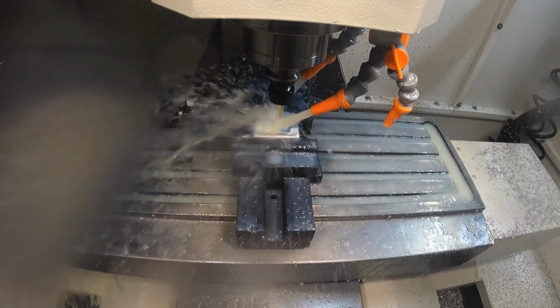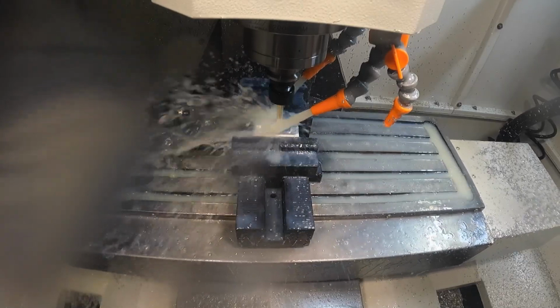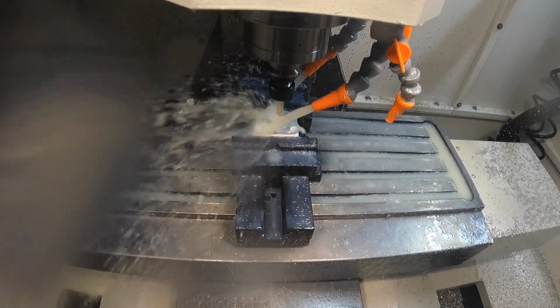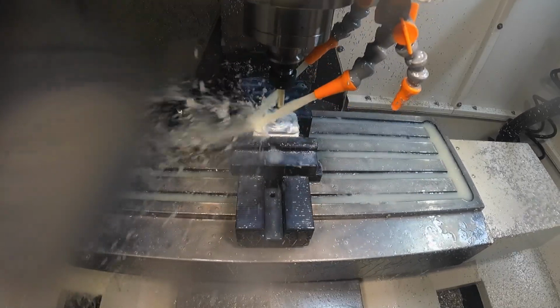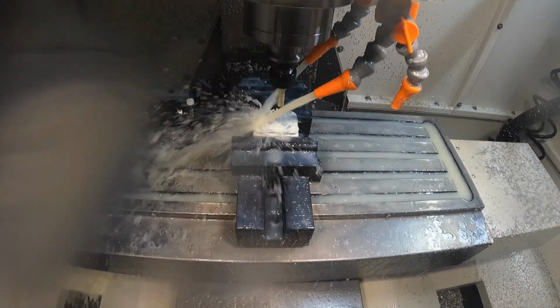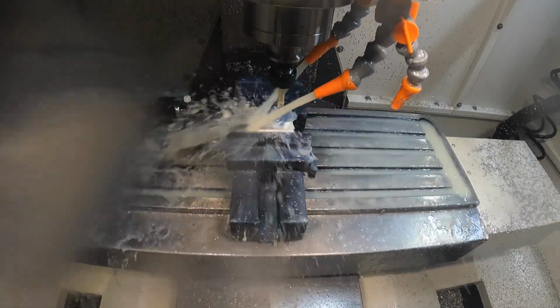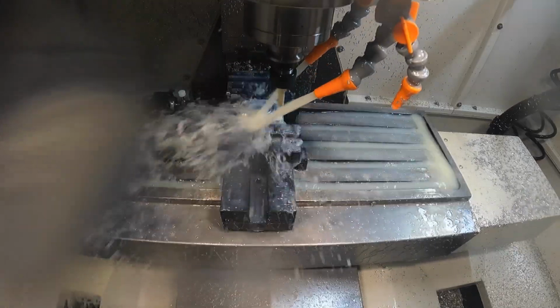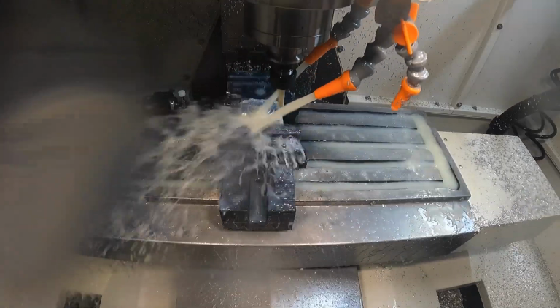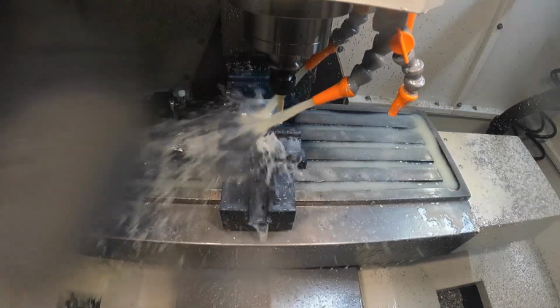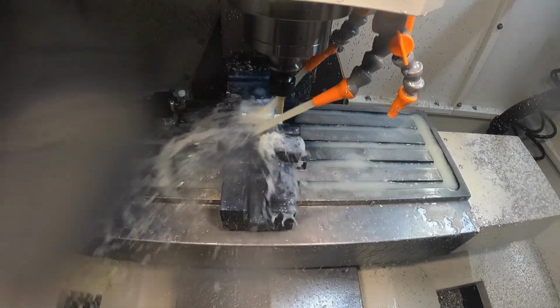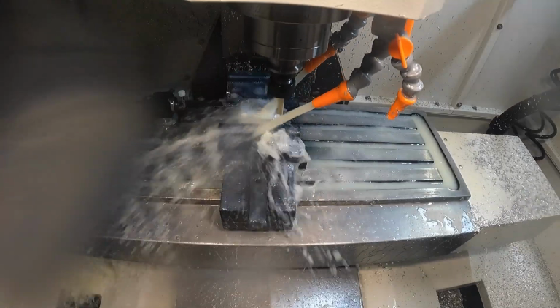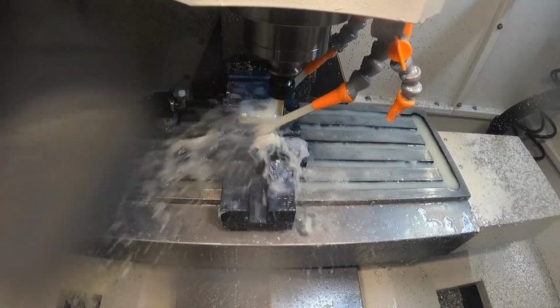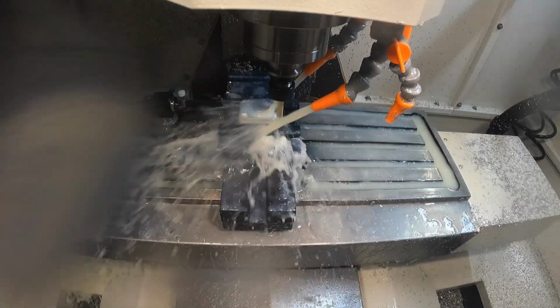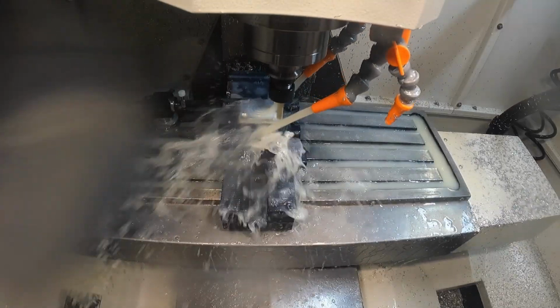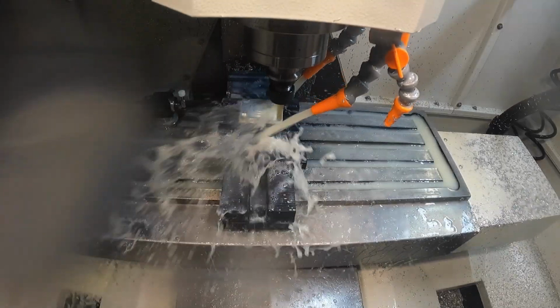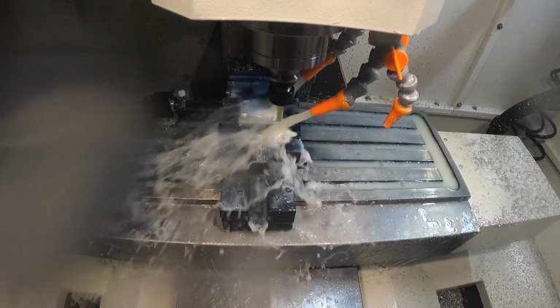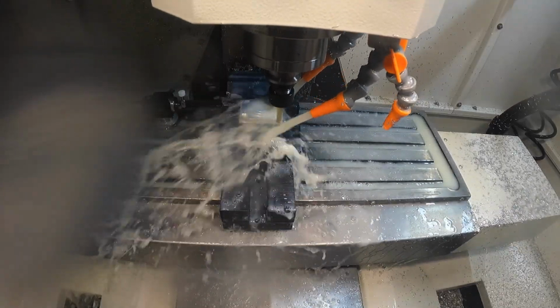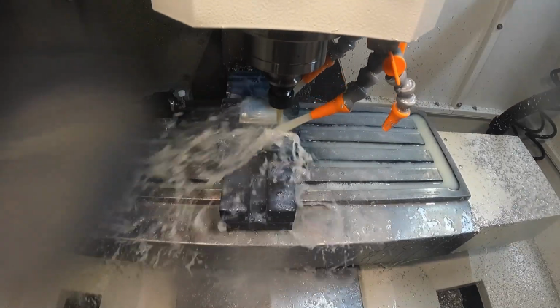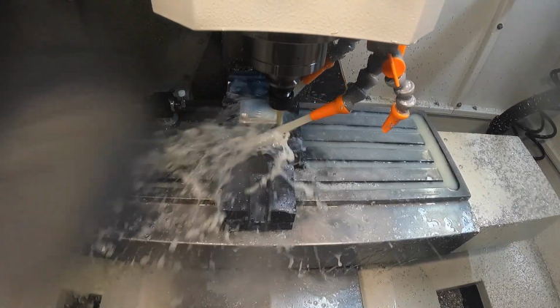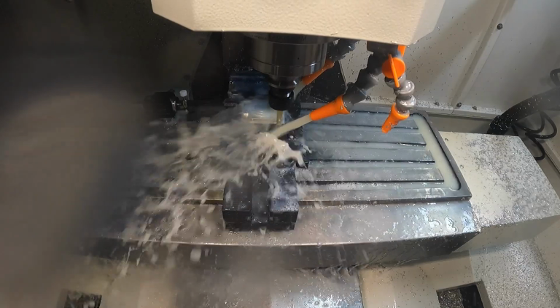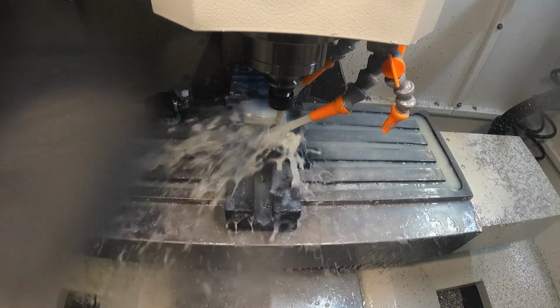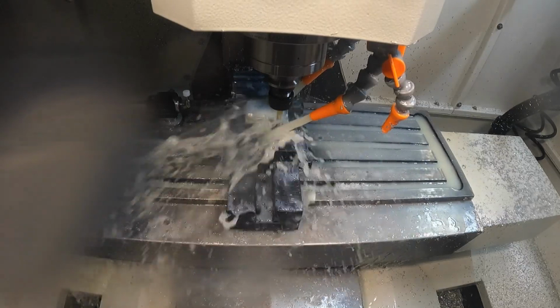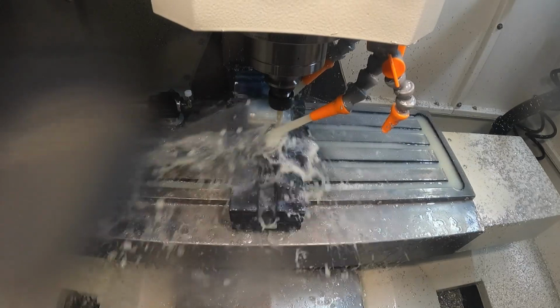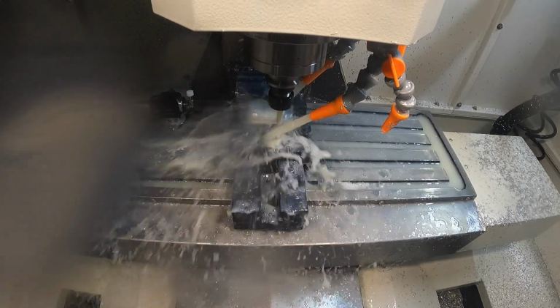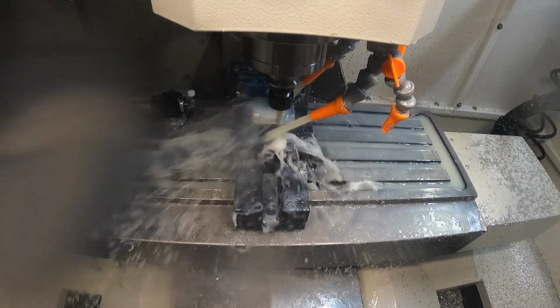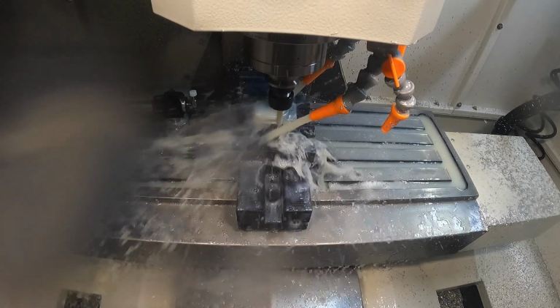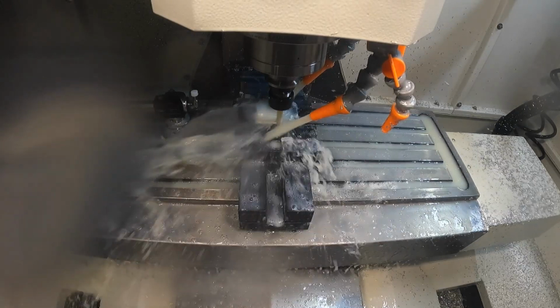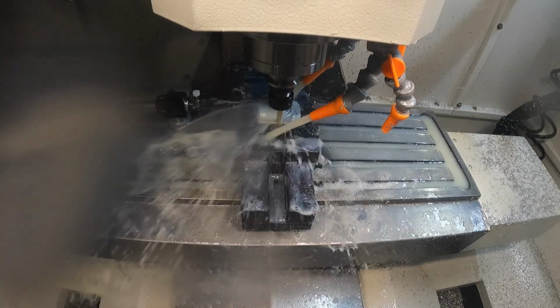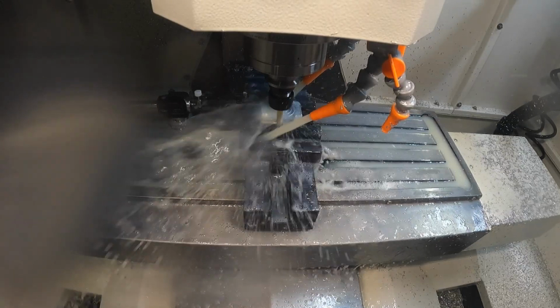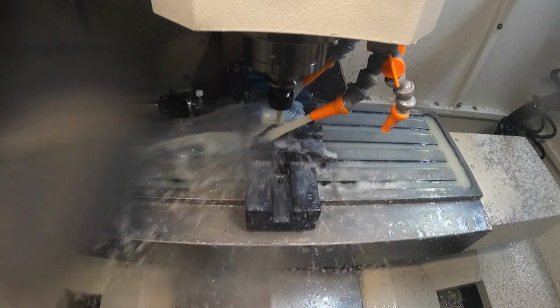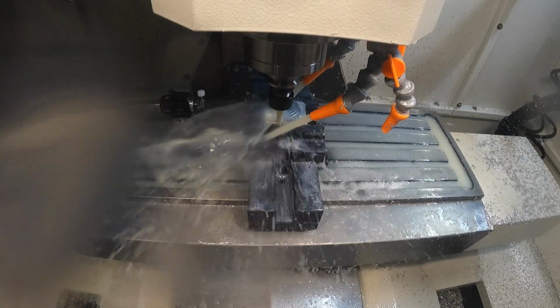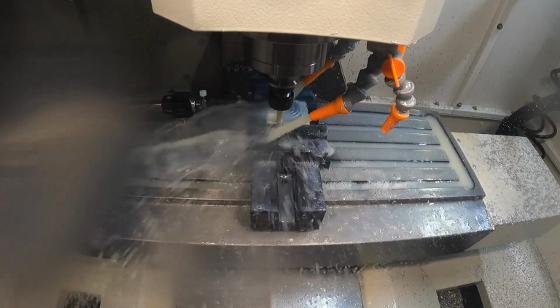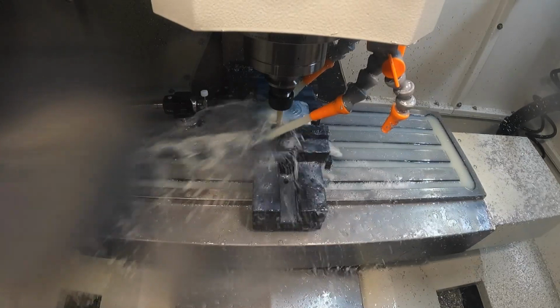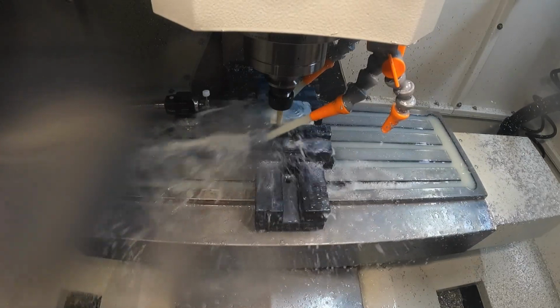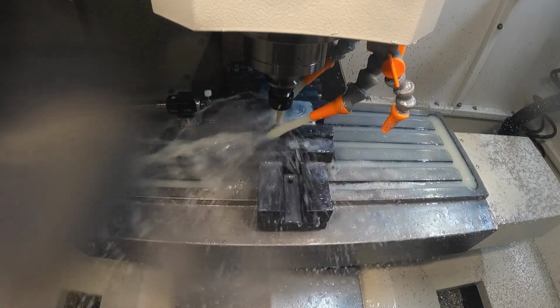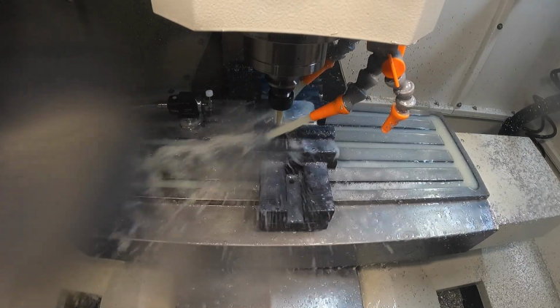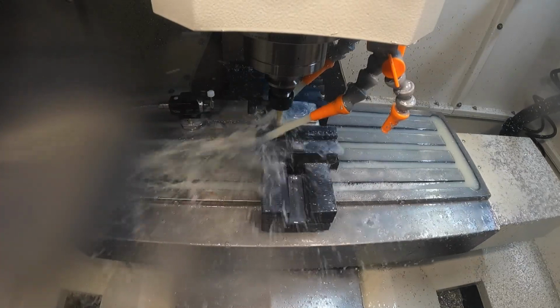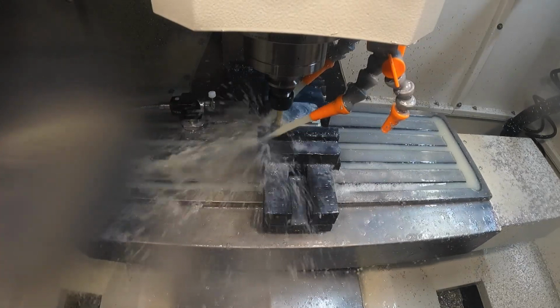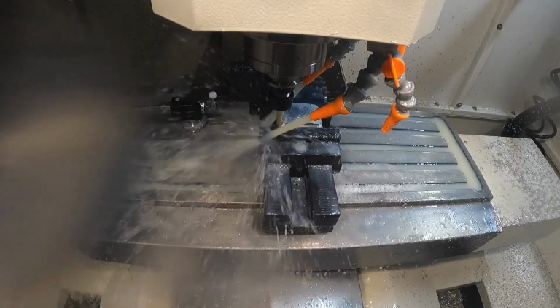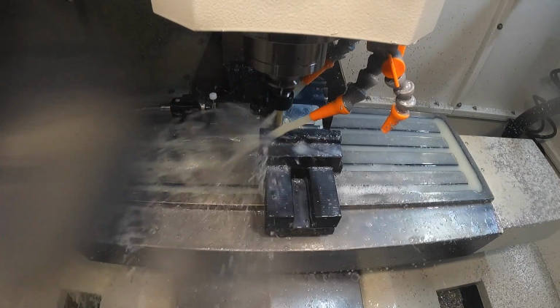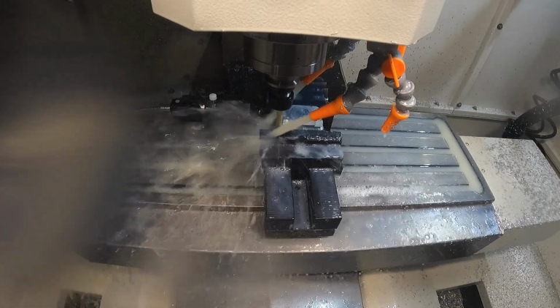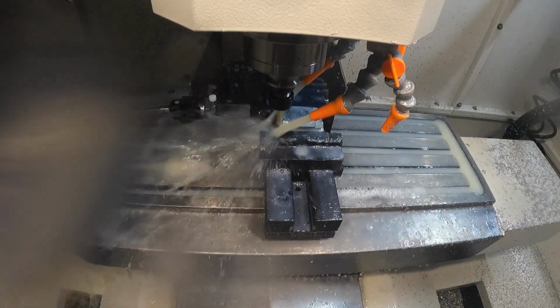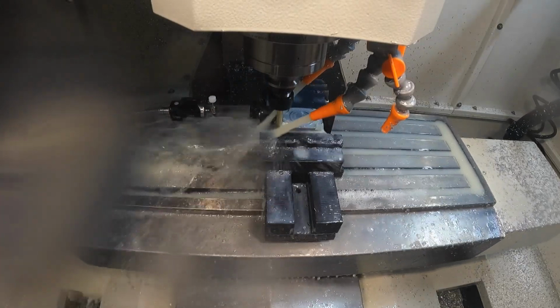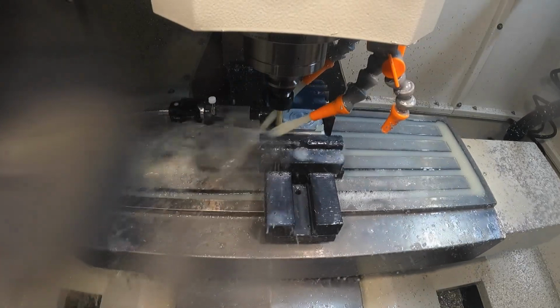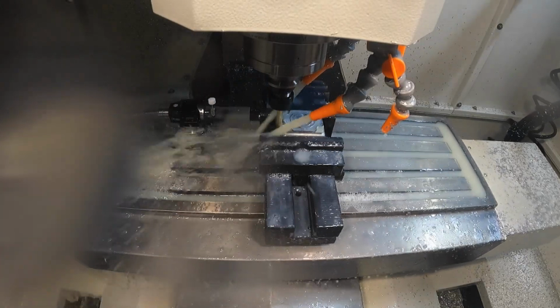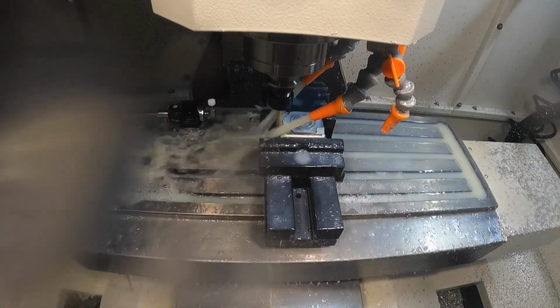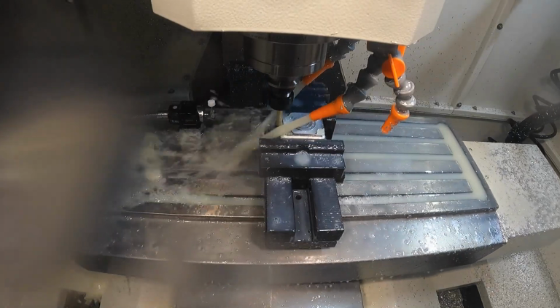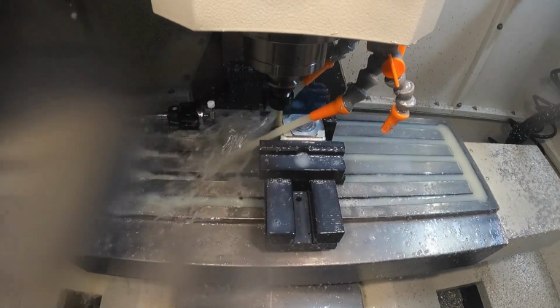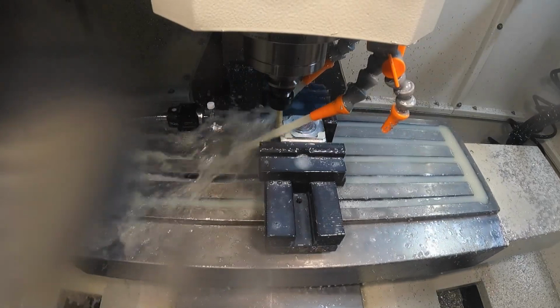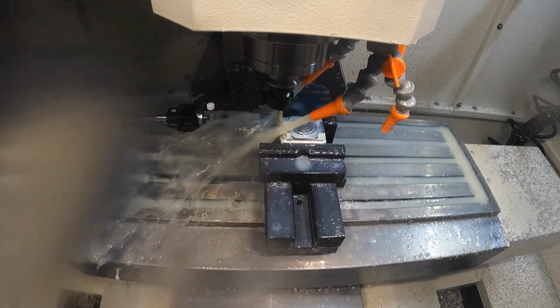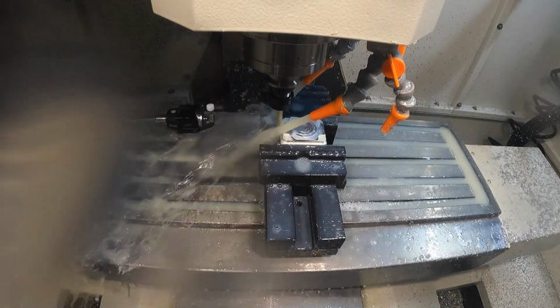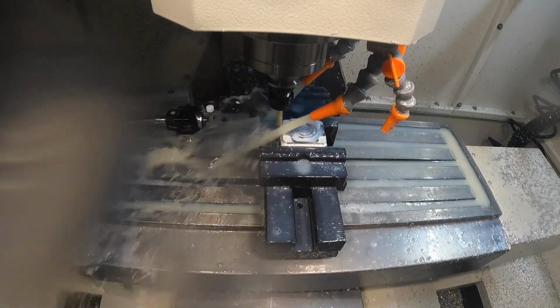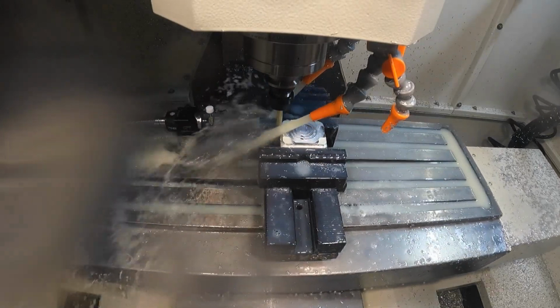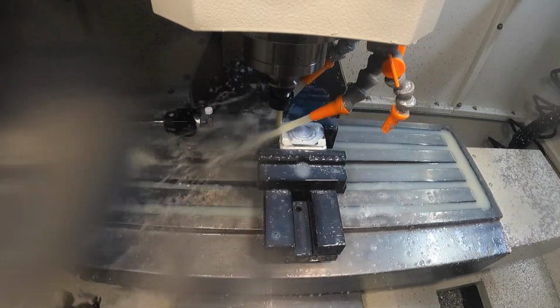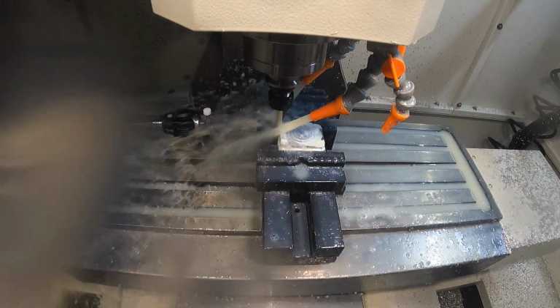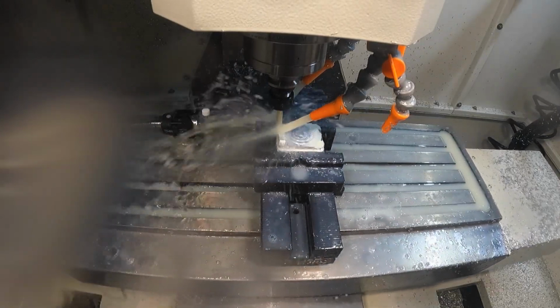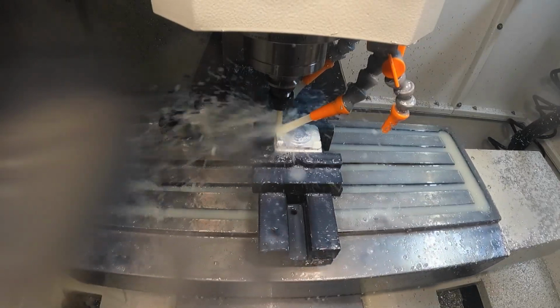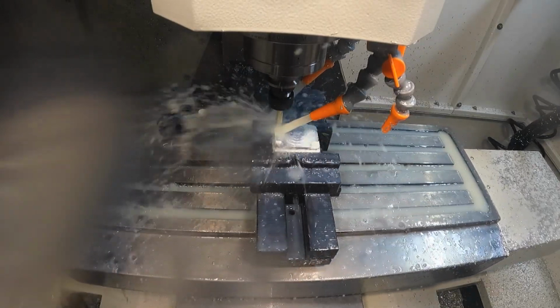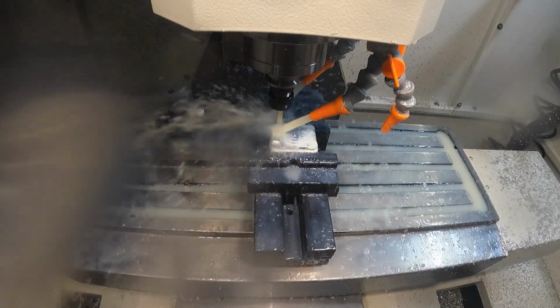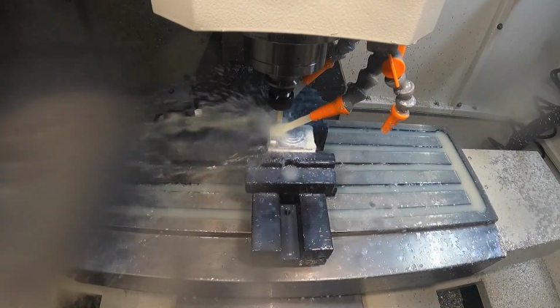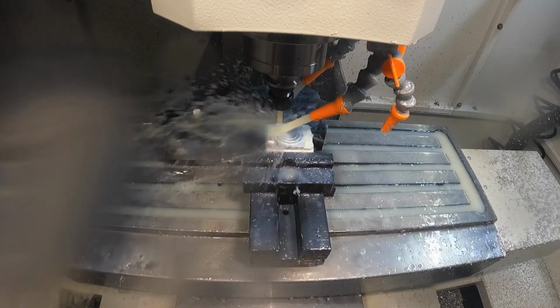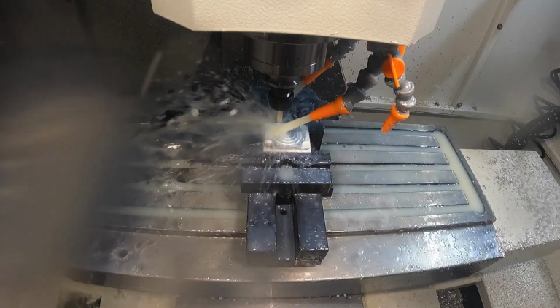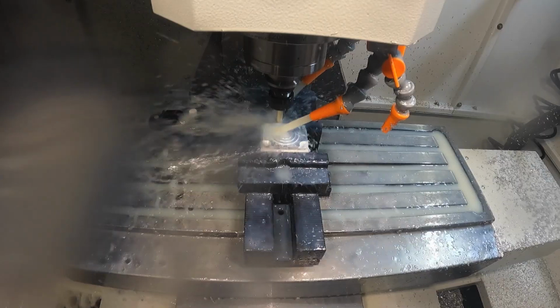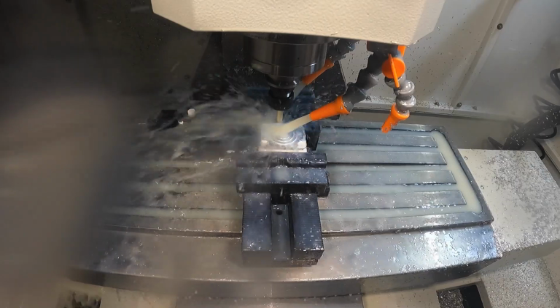The 3D adaptive is now complete. We're going to switch into the 2D contour just to make a finishing pass around the perimeter of the part.